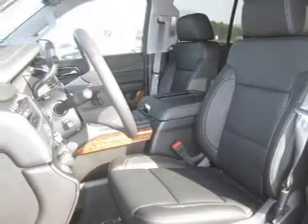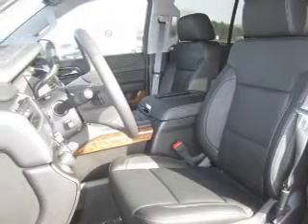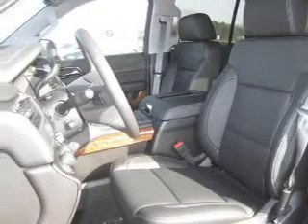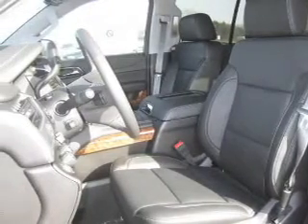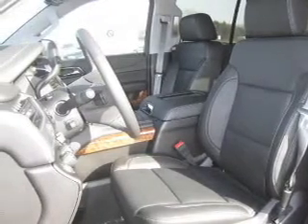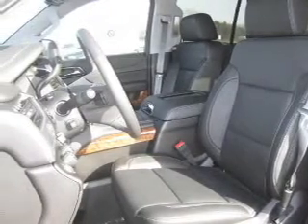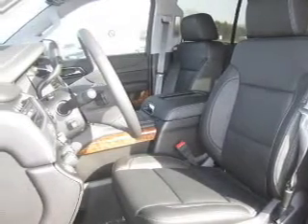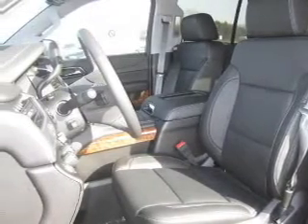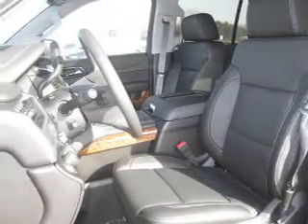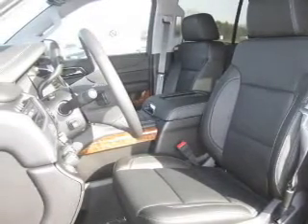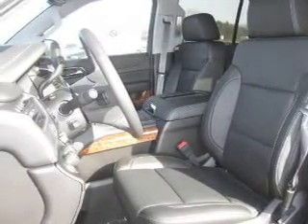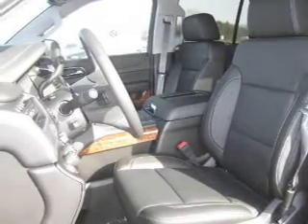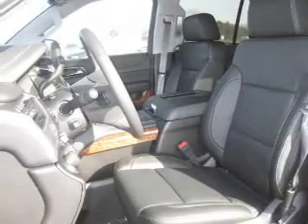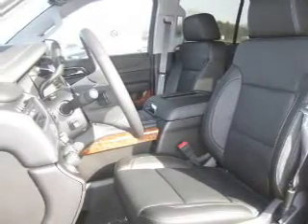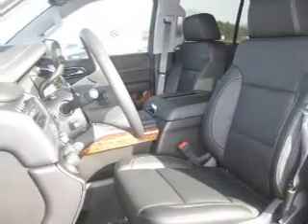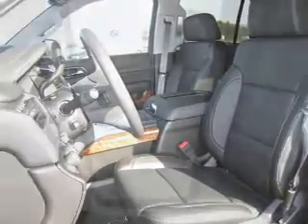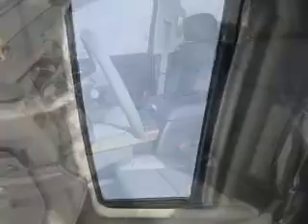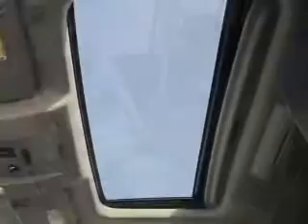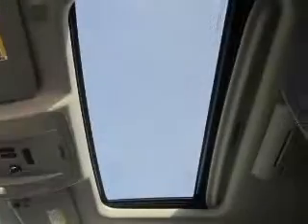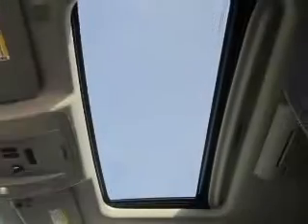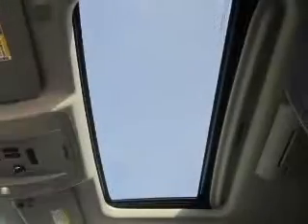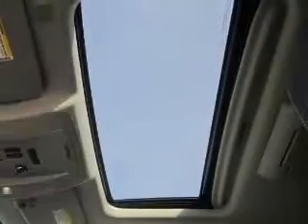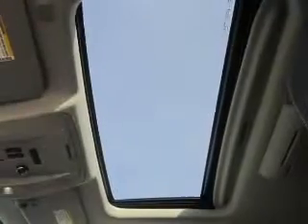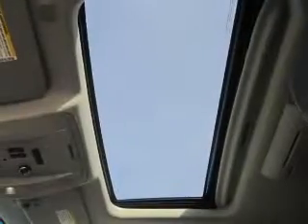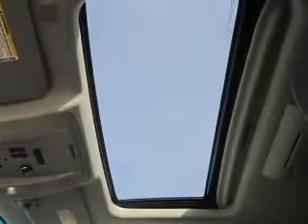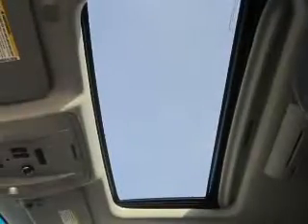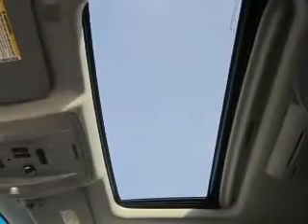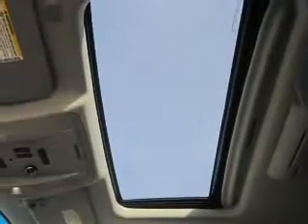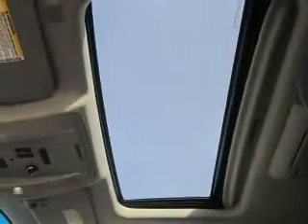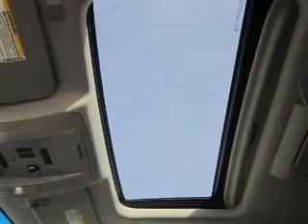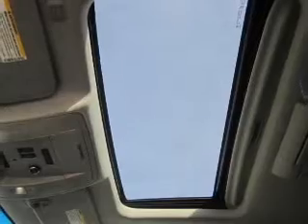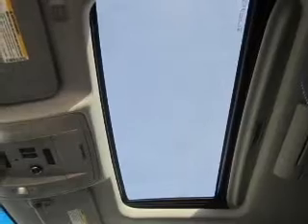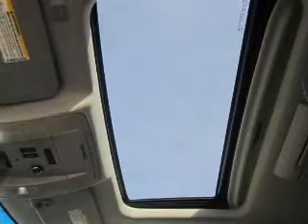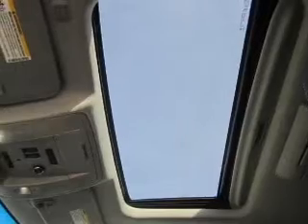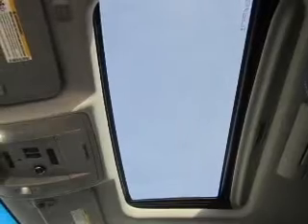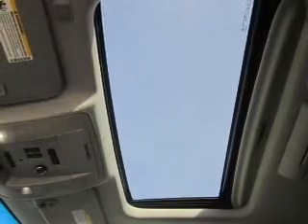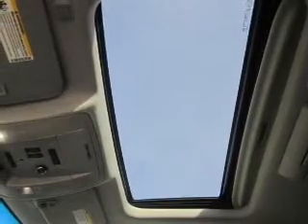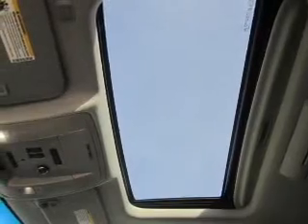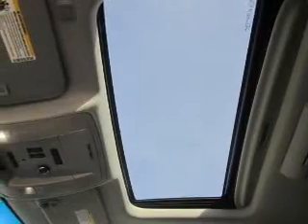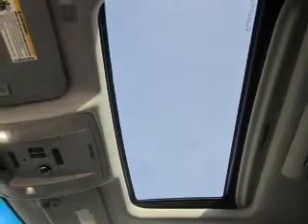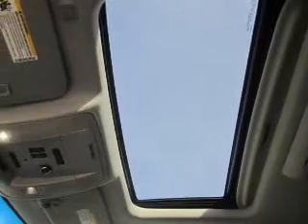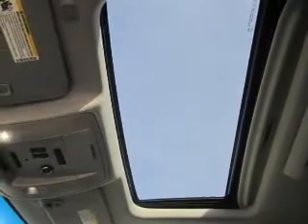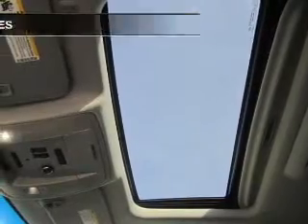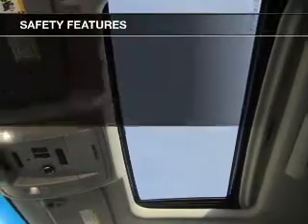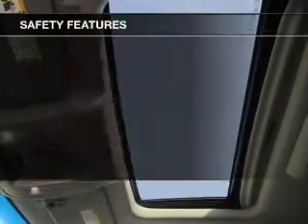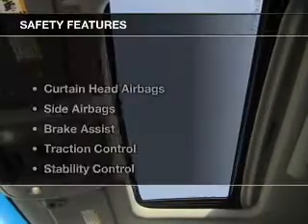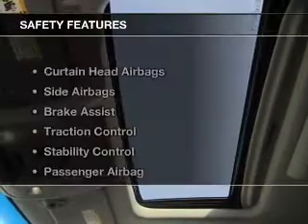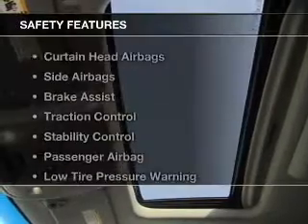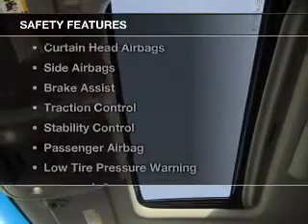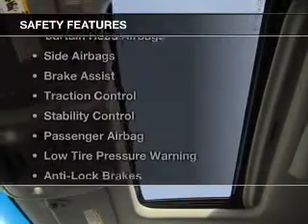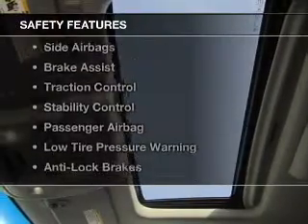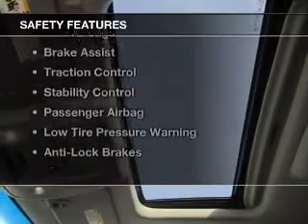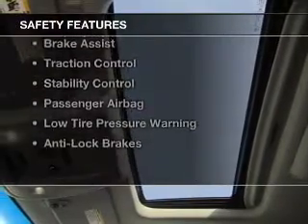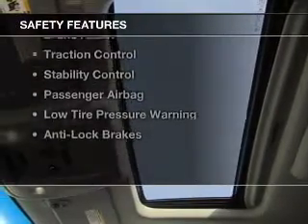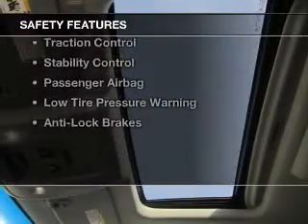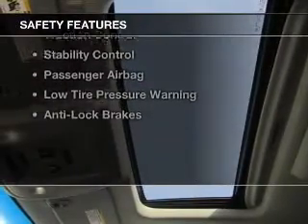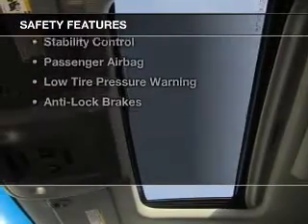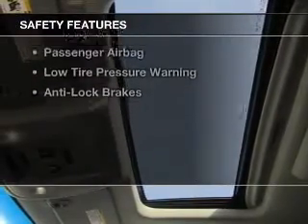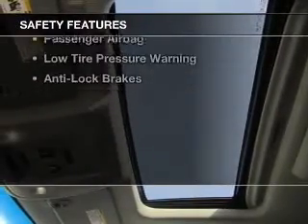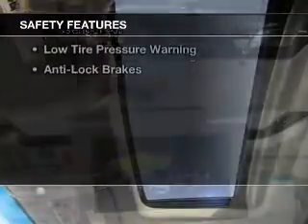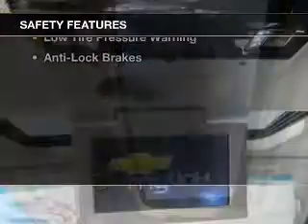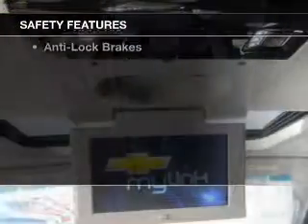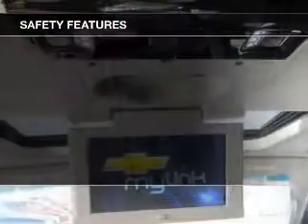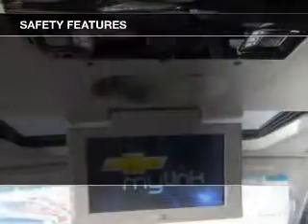Satellite radio, steering wheel controls, a DVD system, and memory seats. Safety was made a priority with these features.